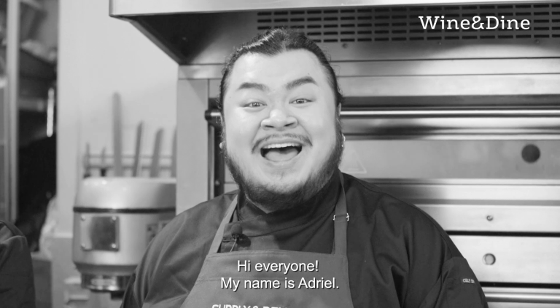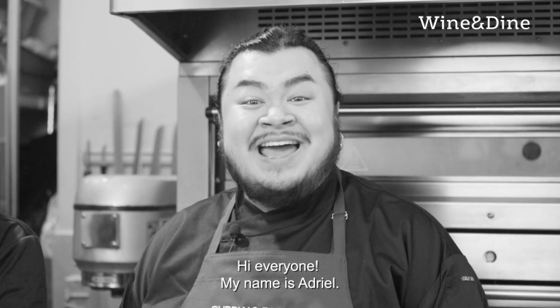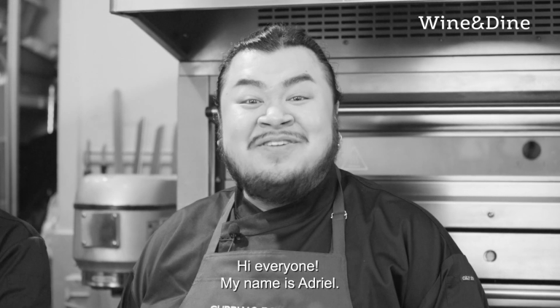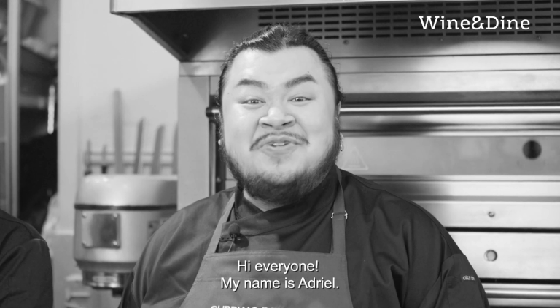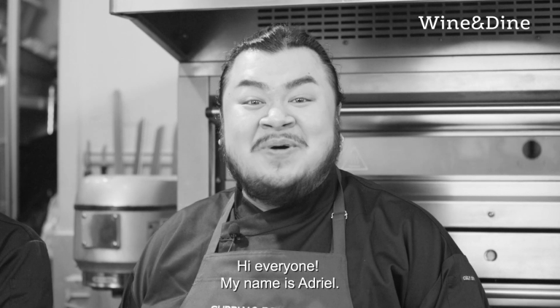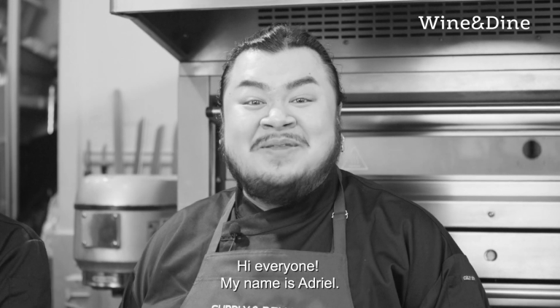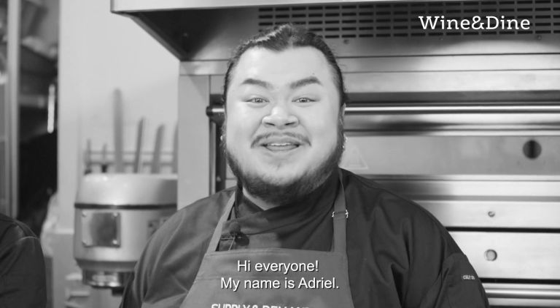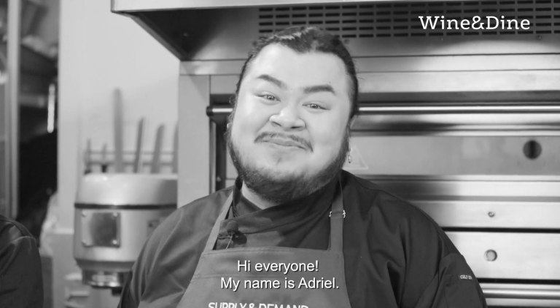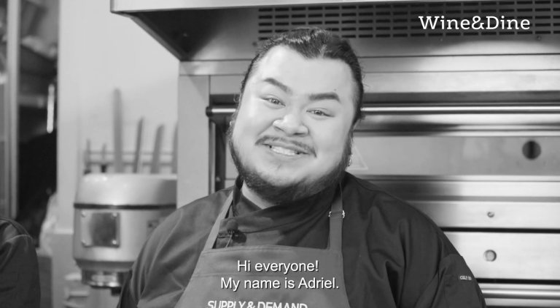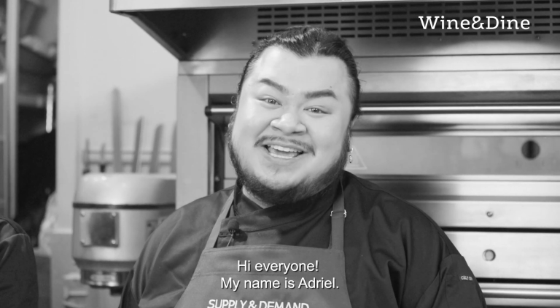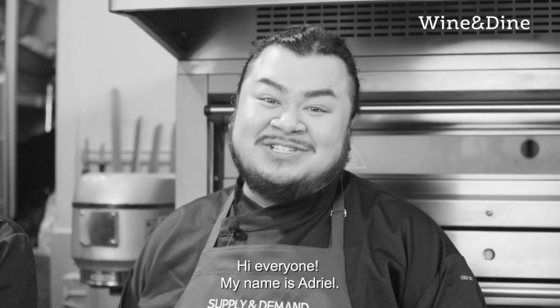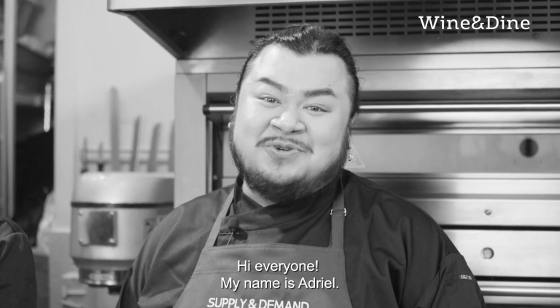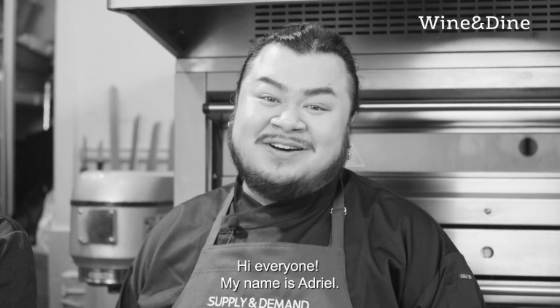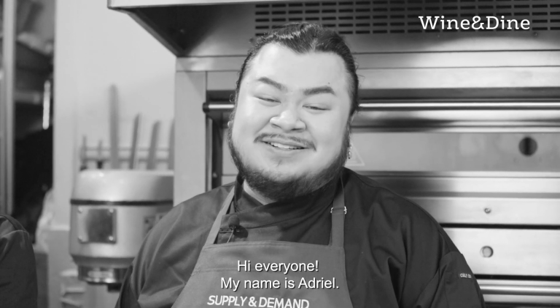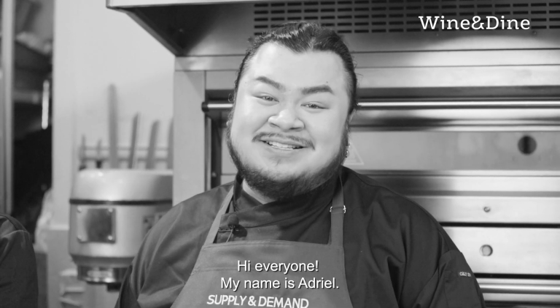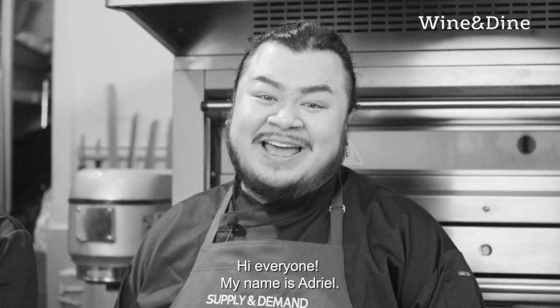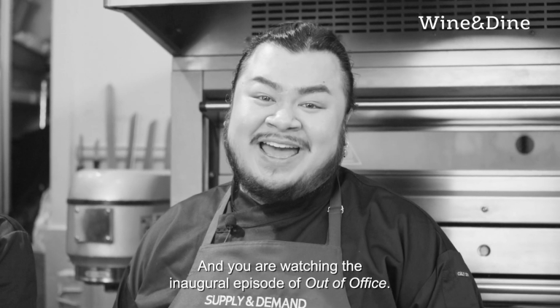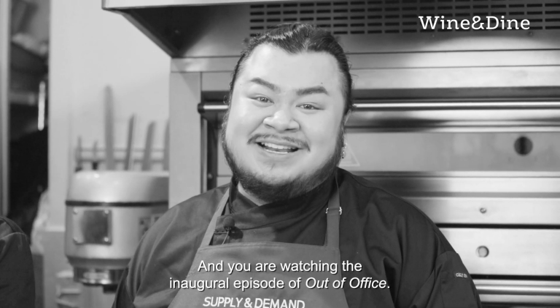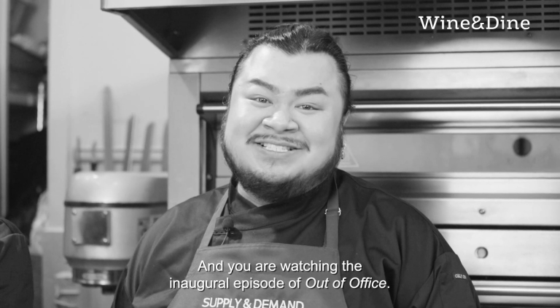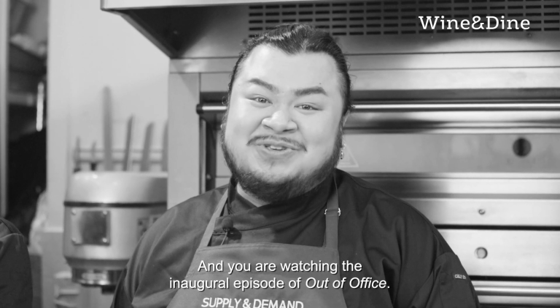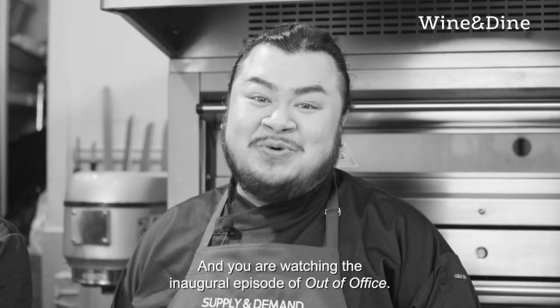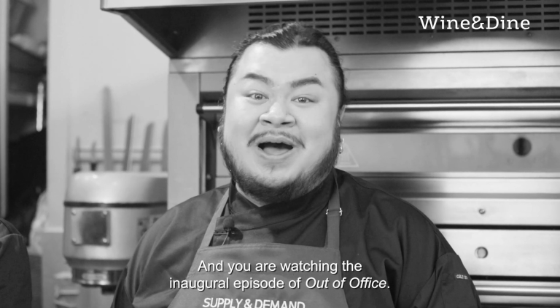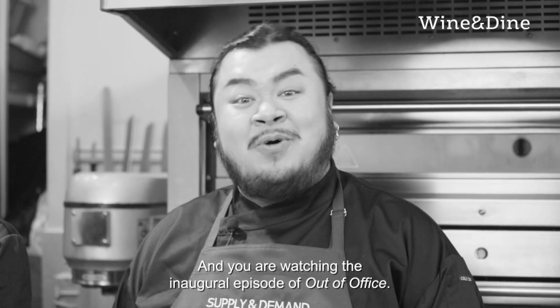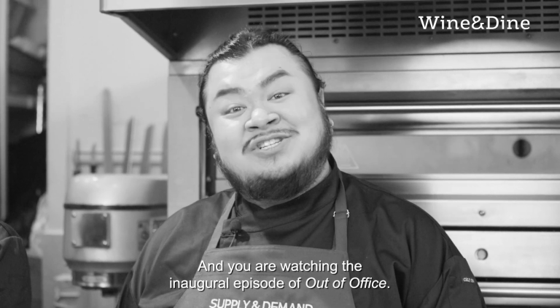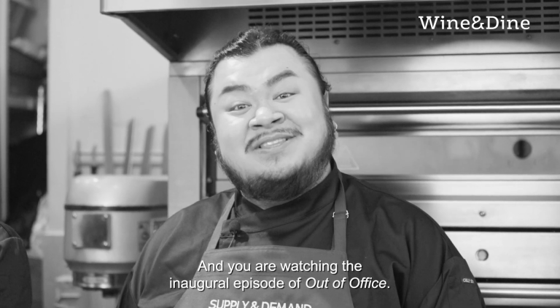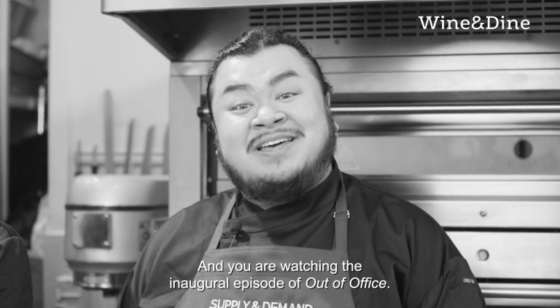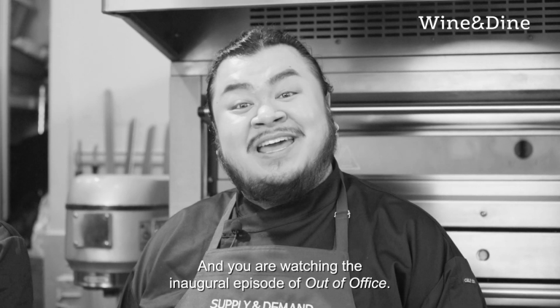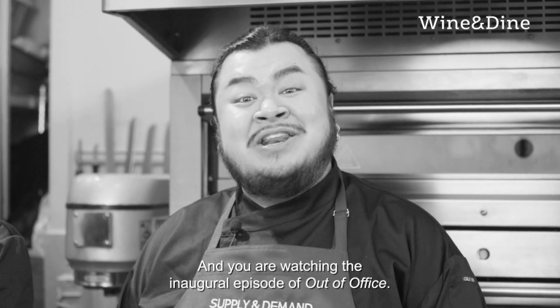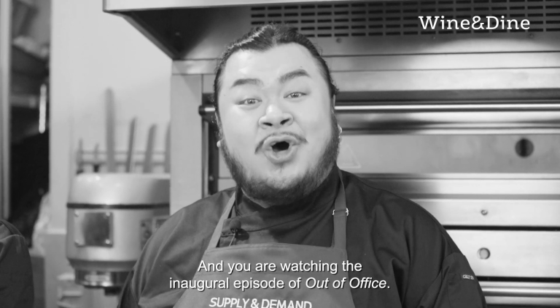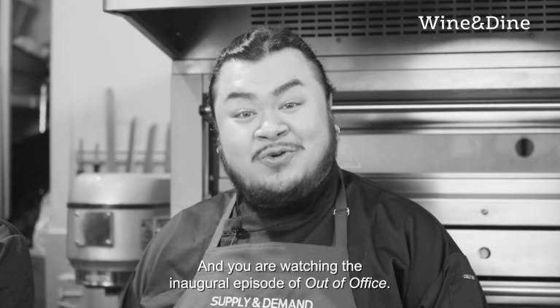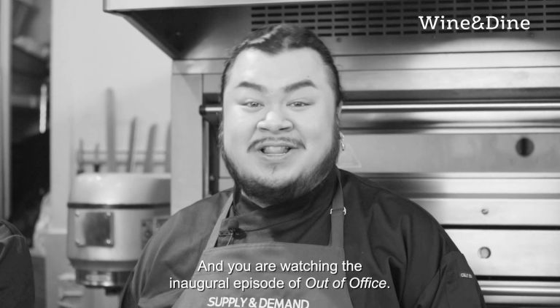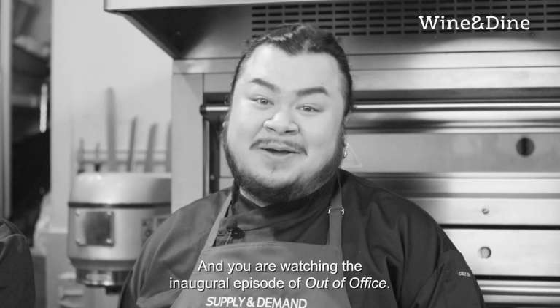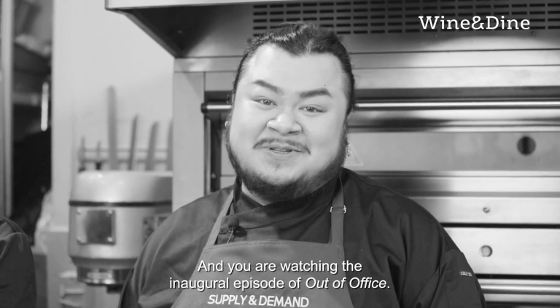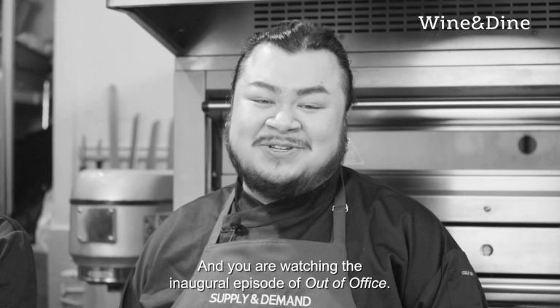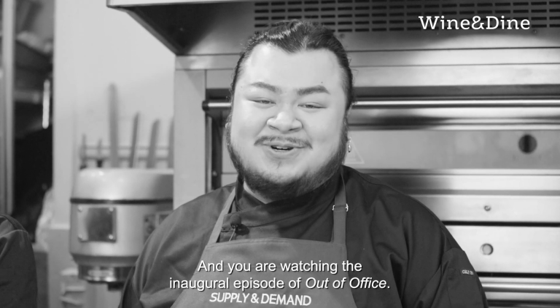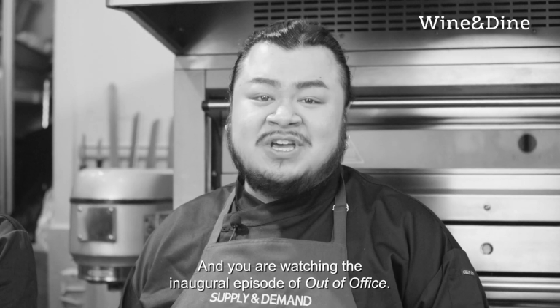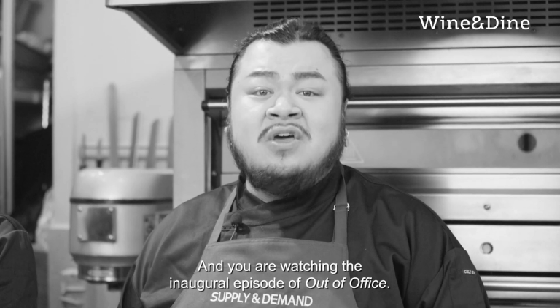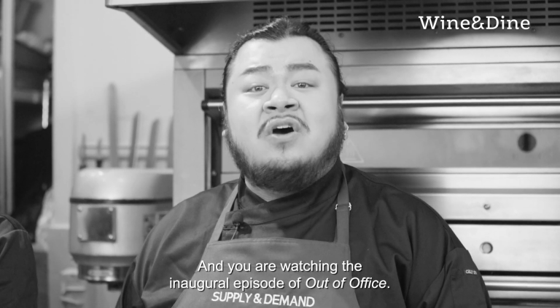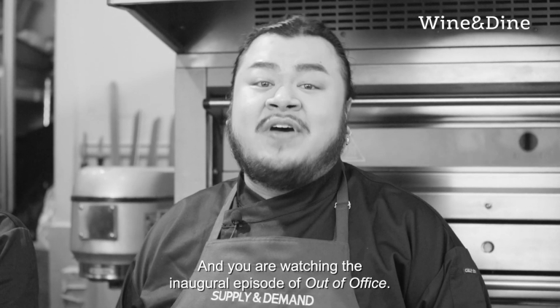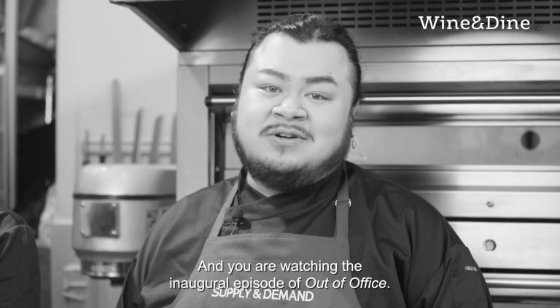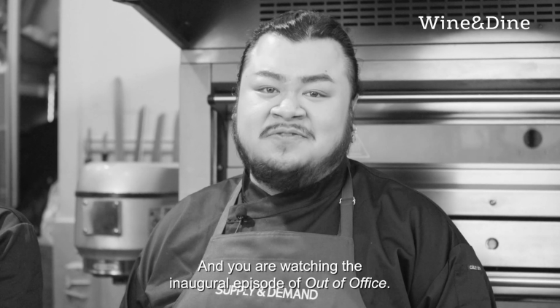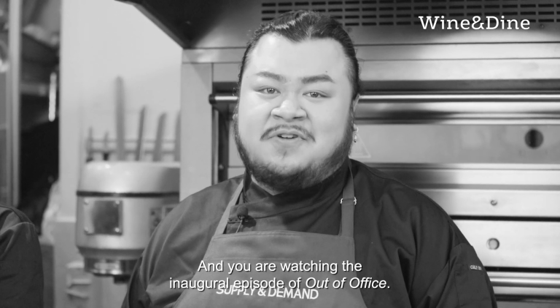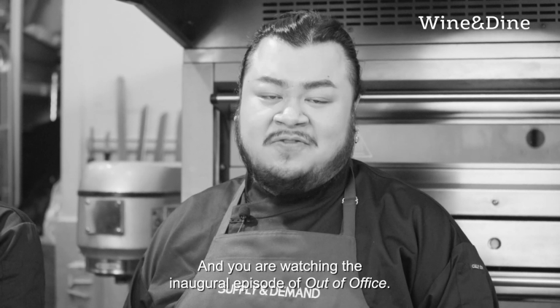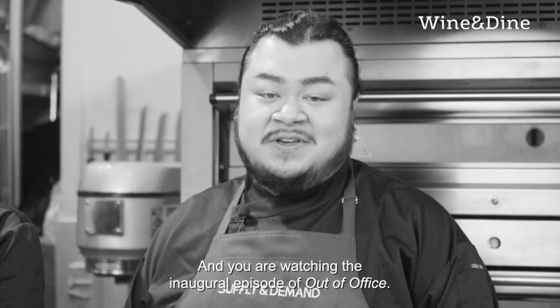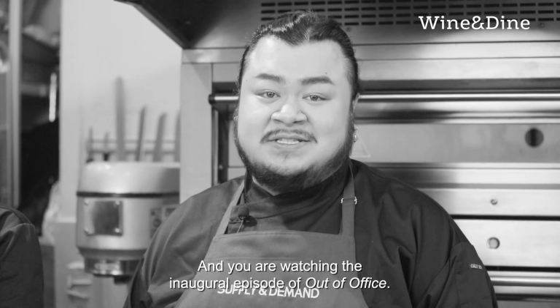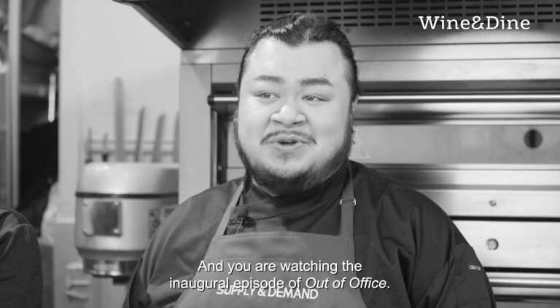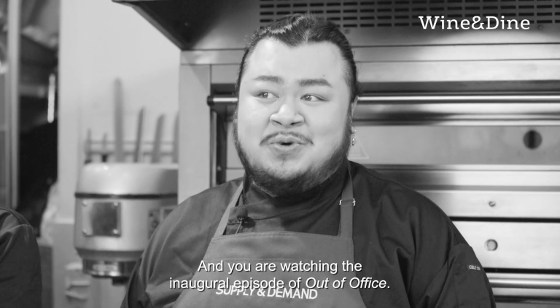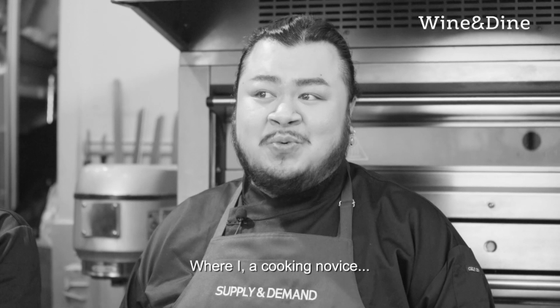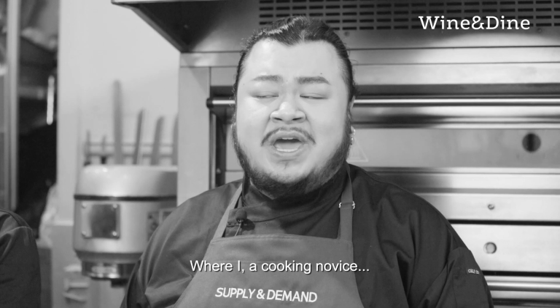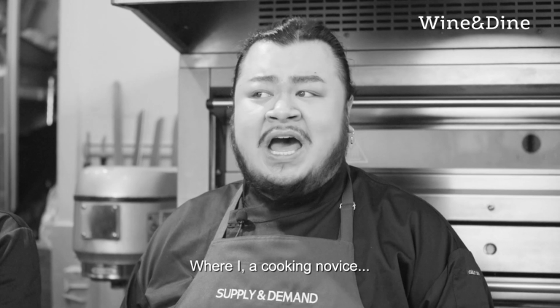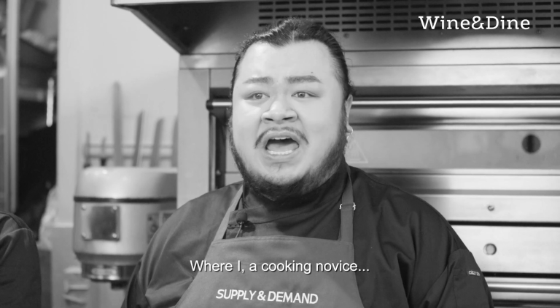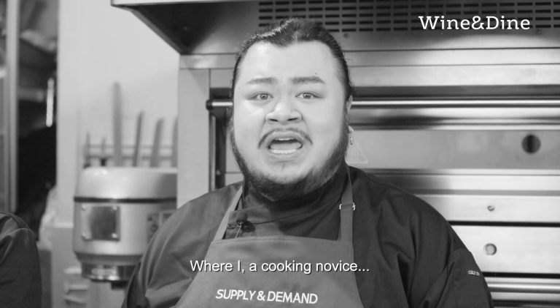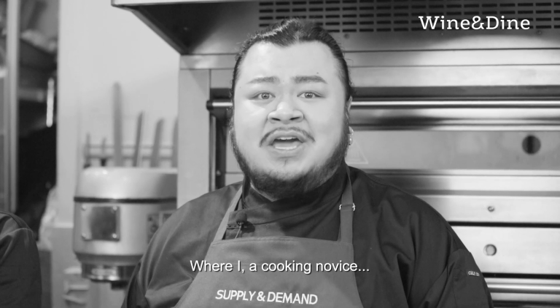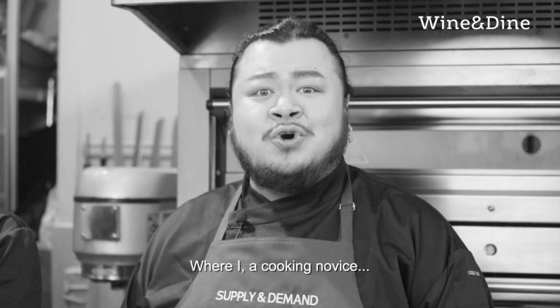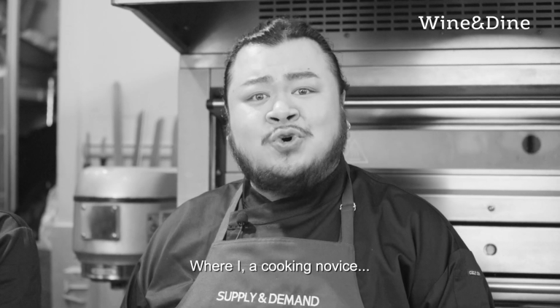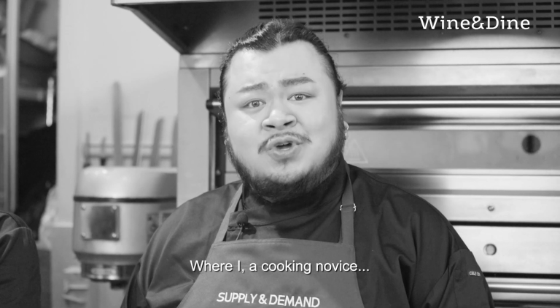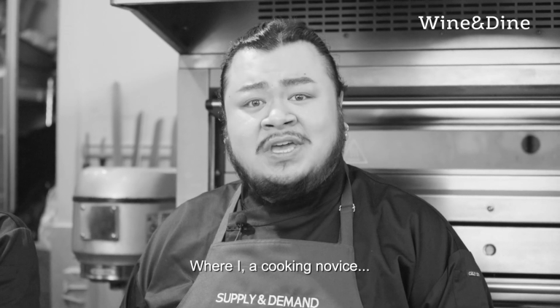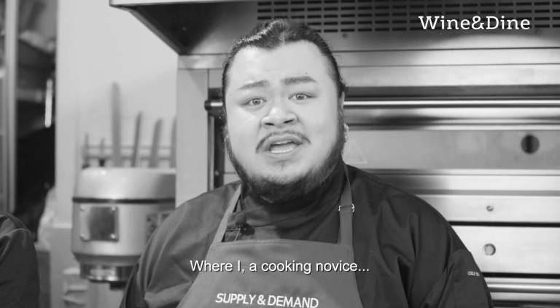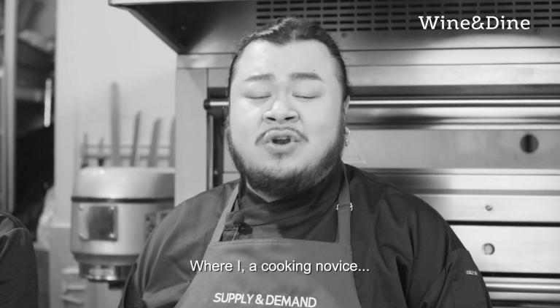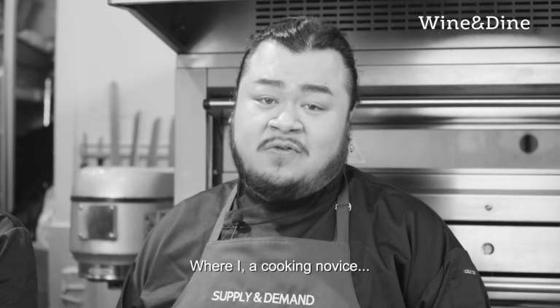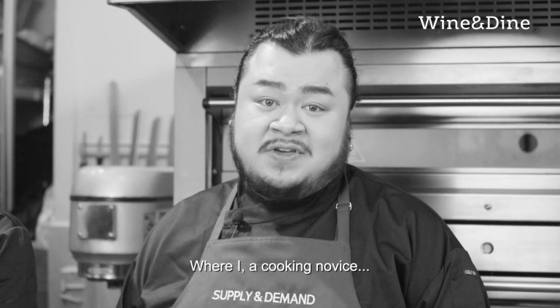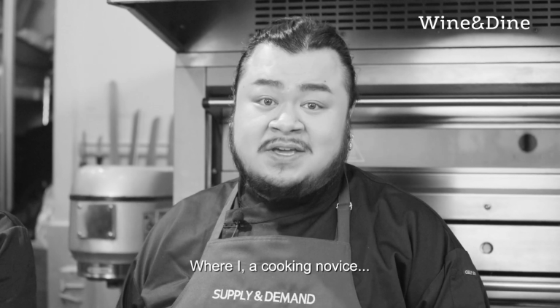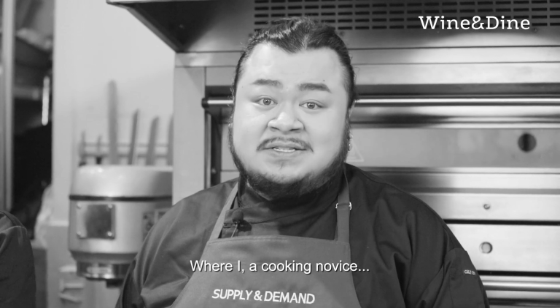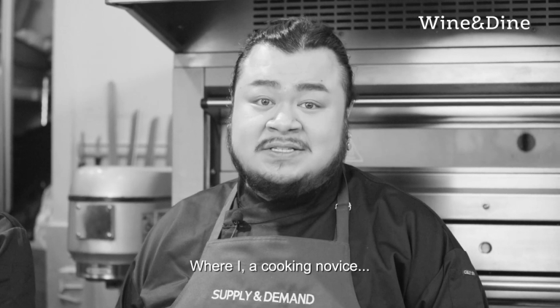Hi everyone, my name is Adriel and you are watching the inaugural episode of Out of Office where I, a cooking novice...